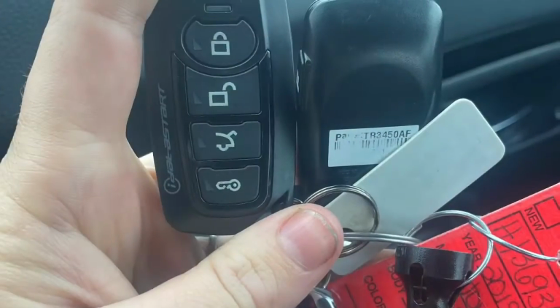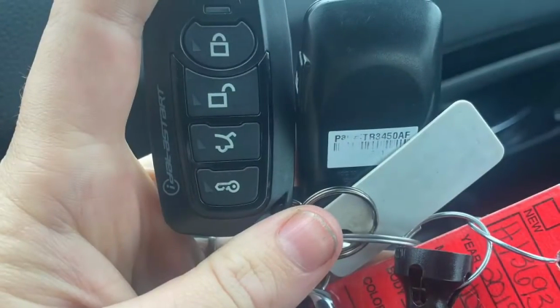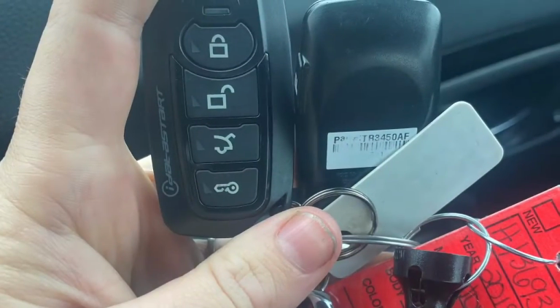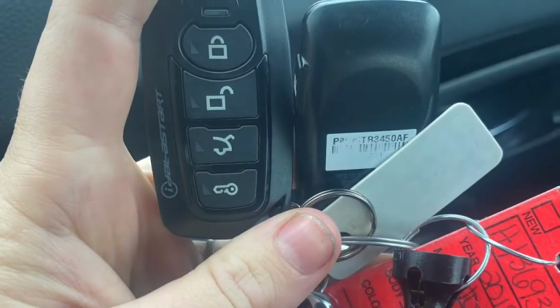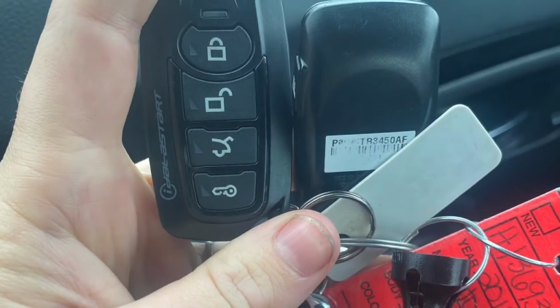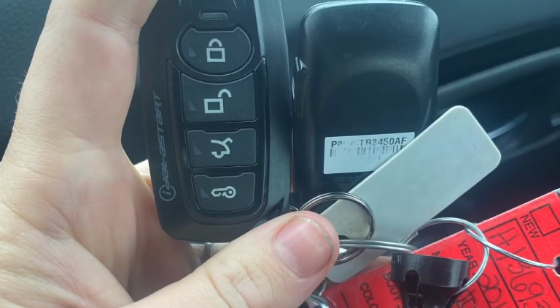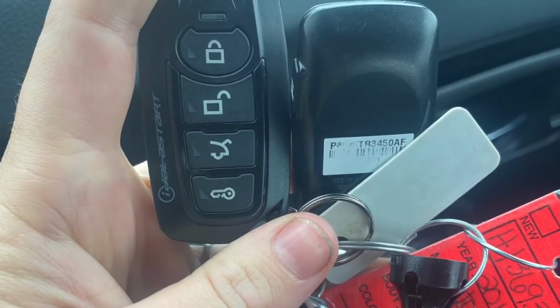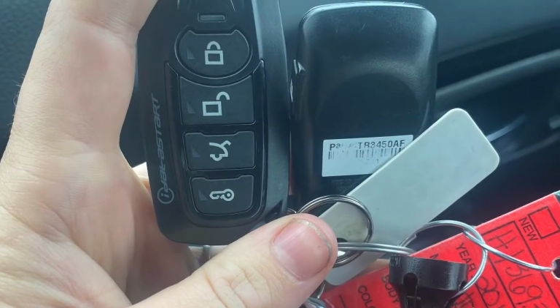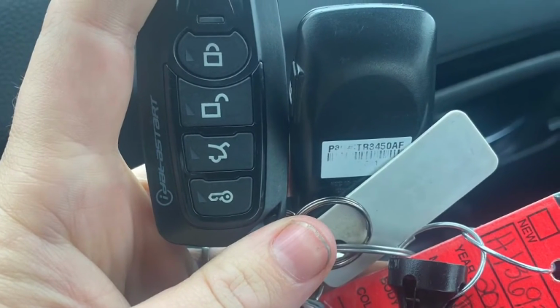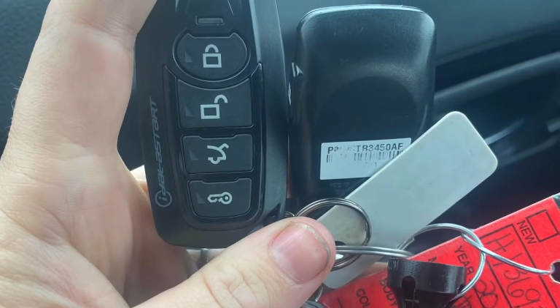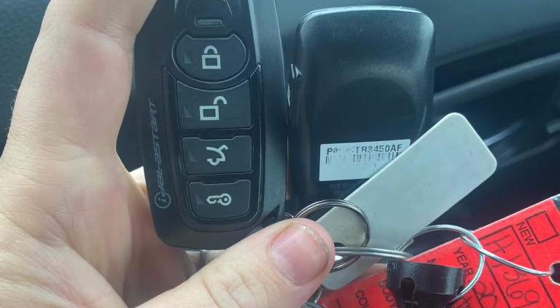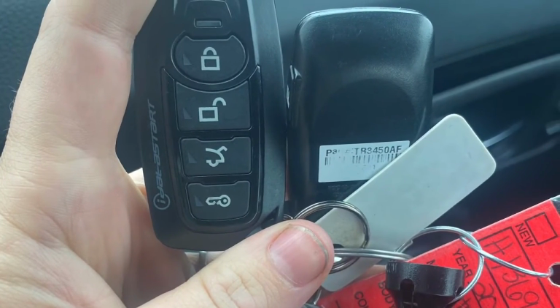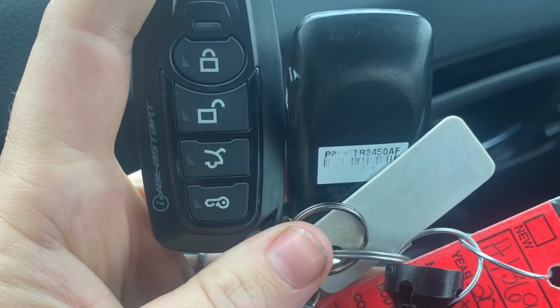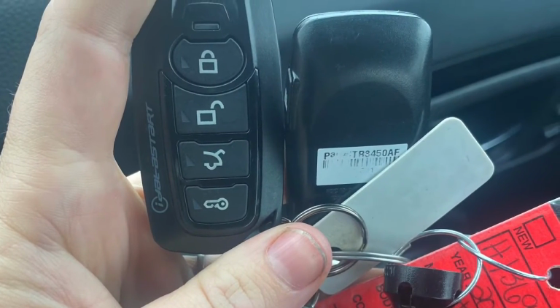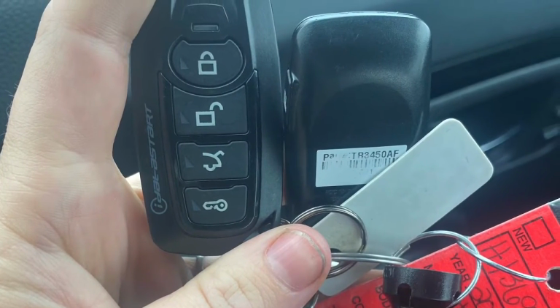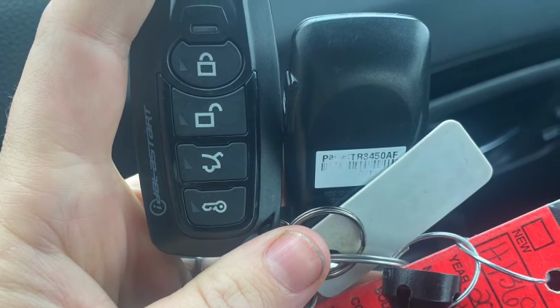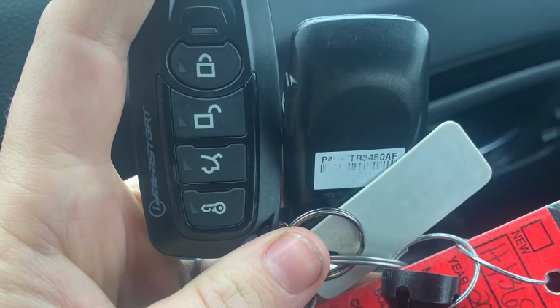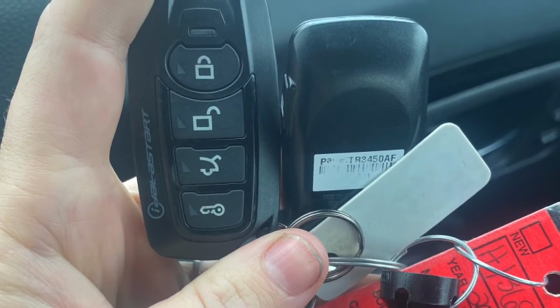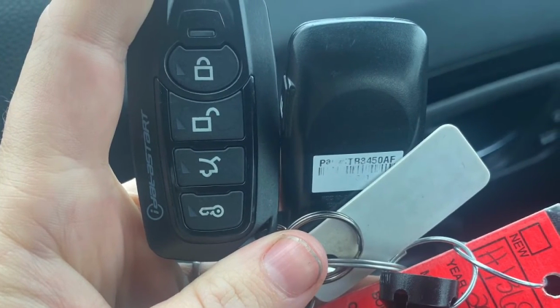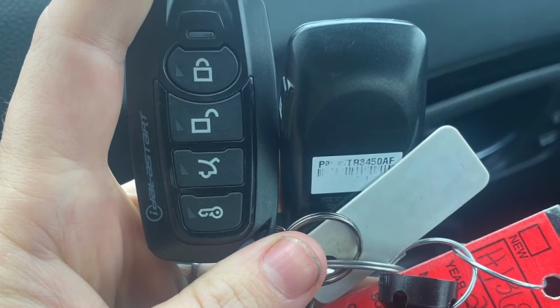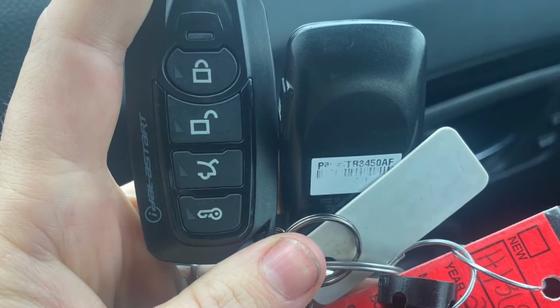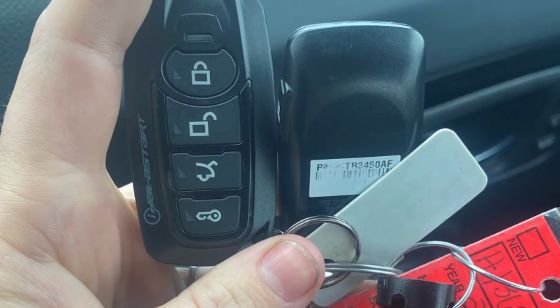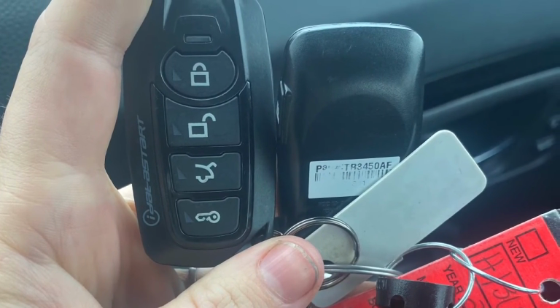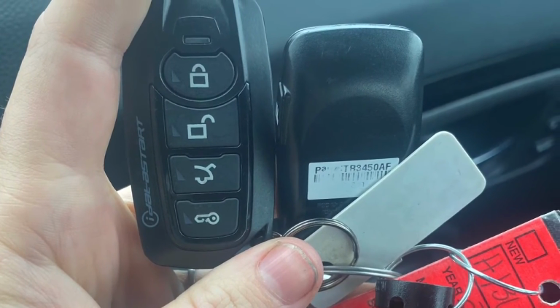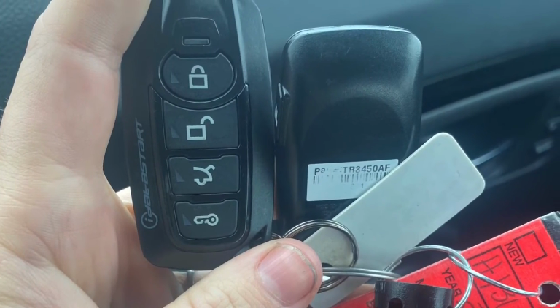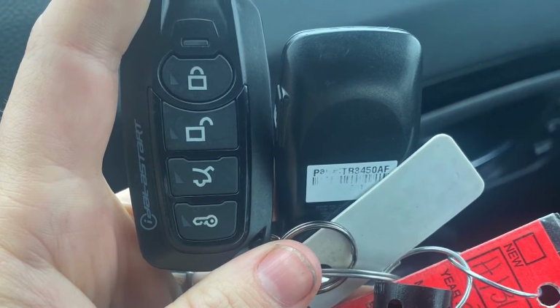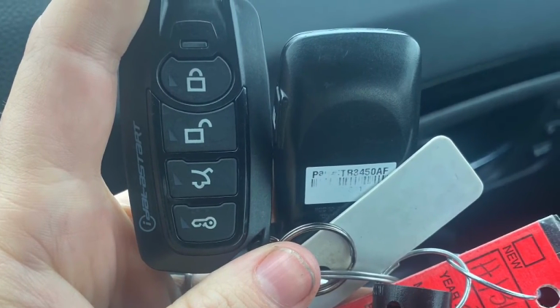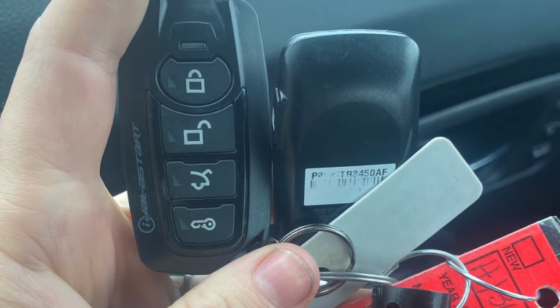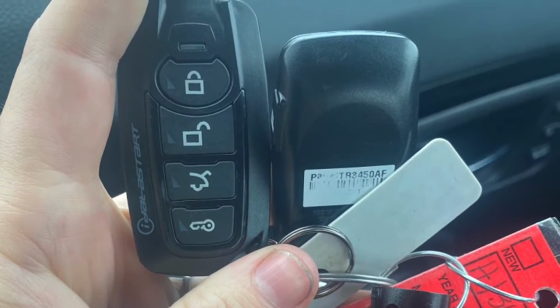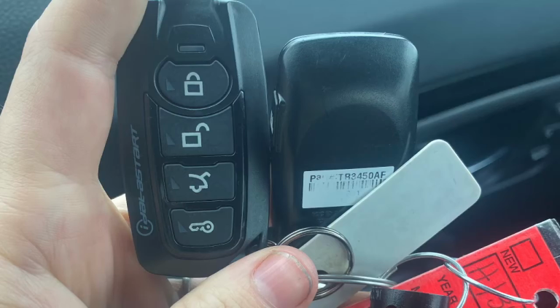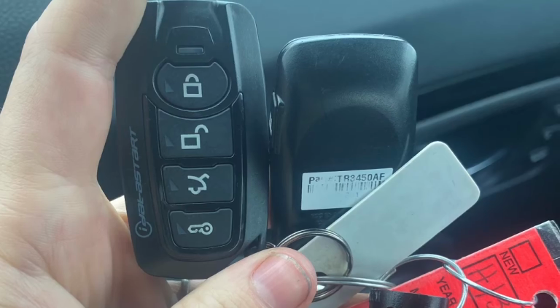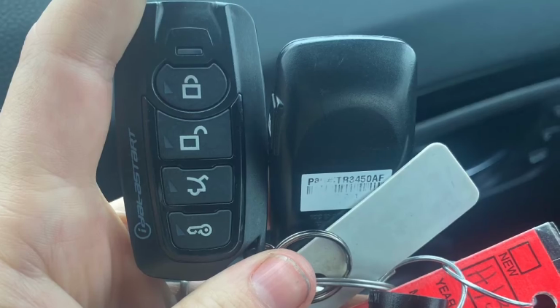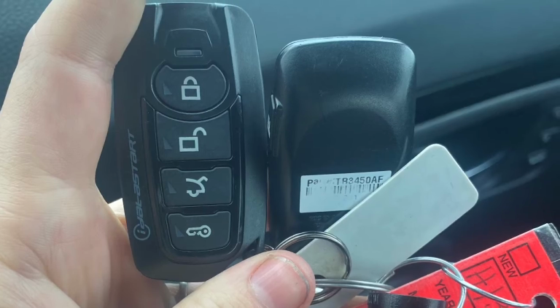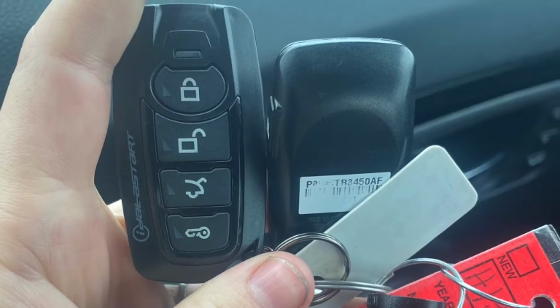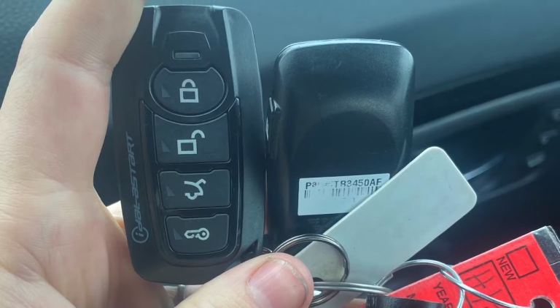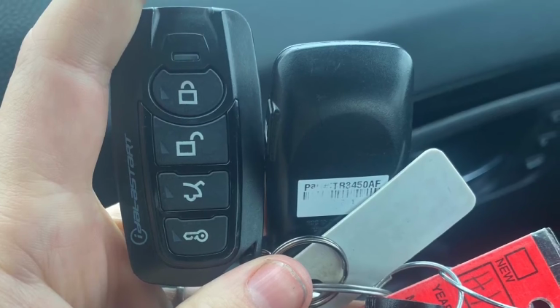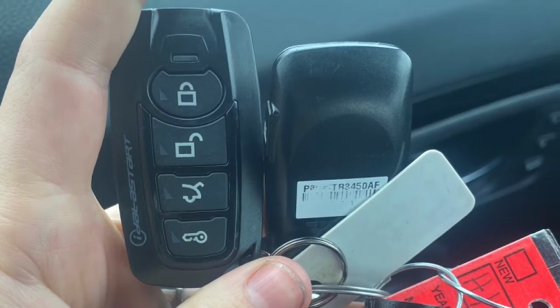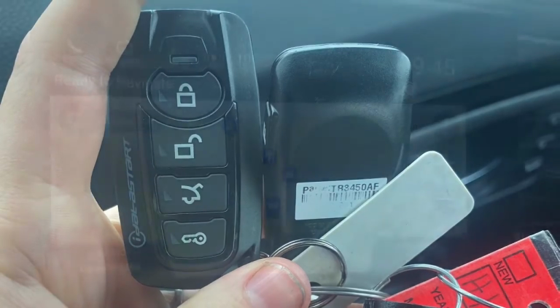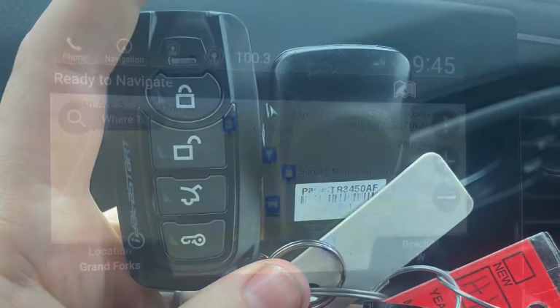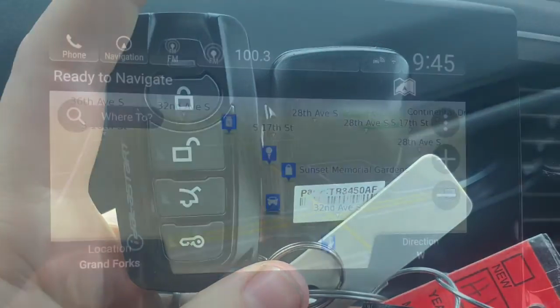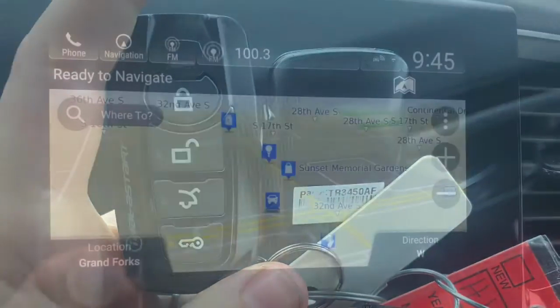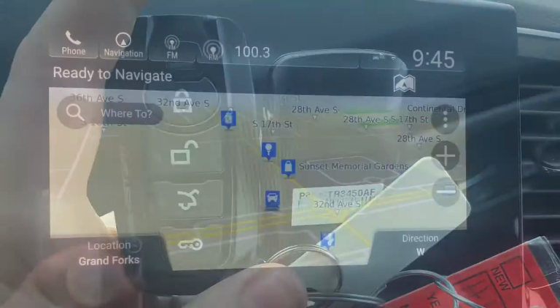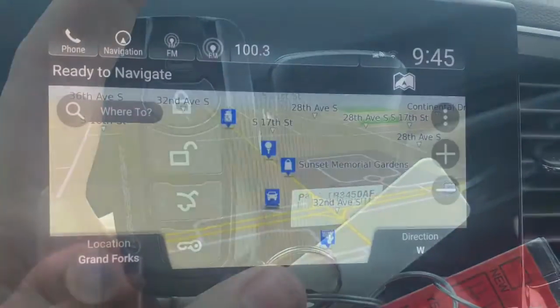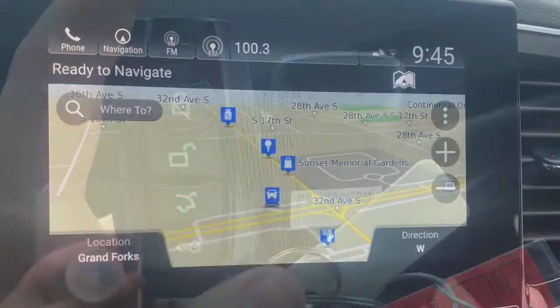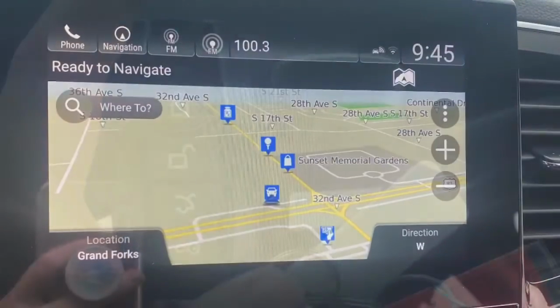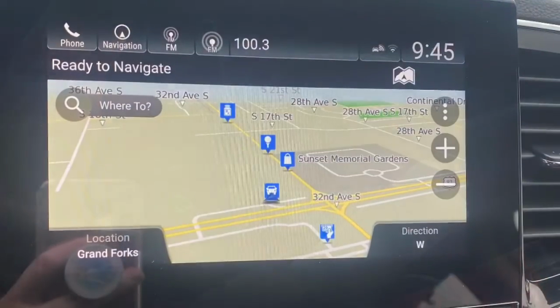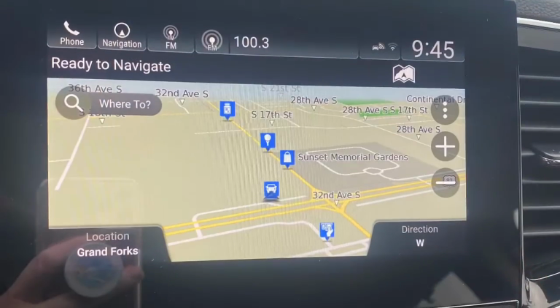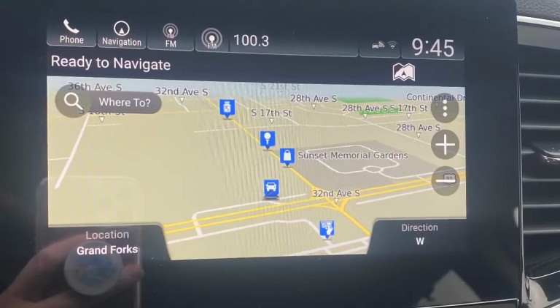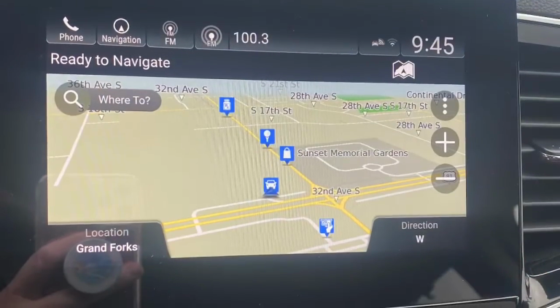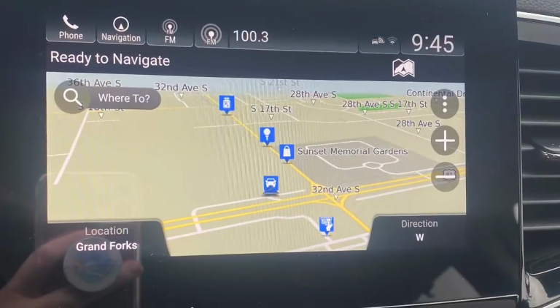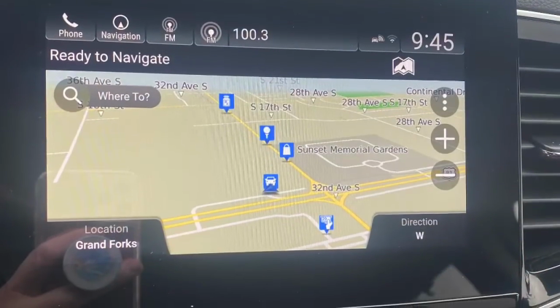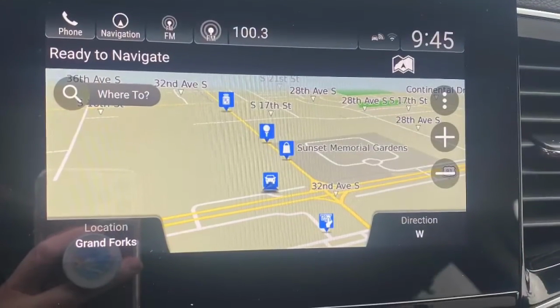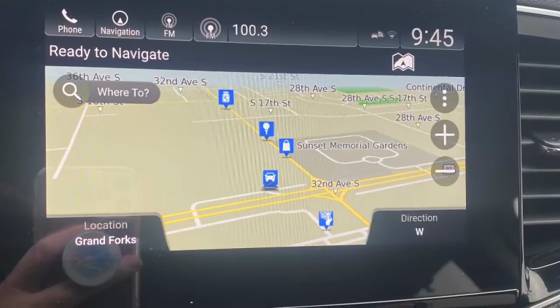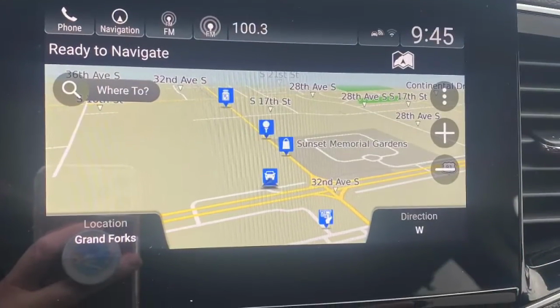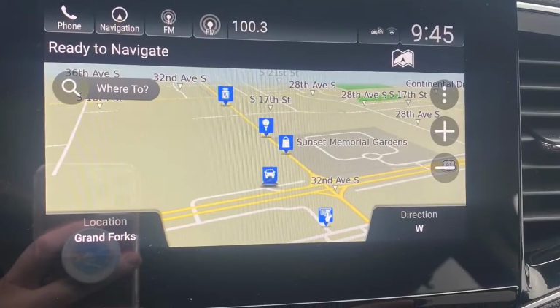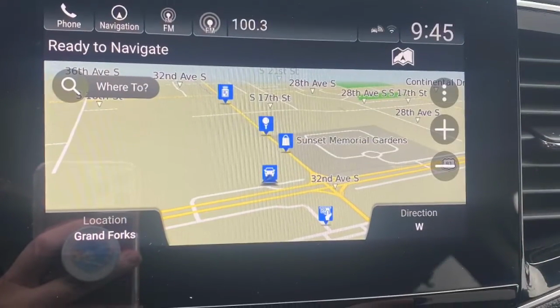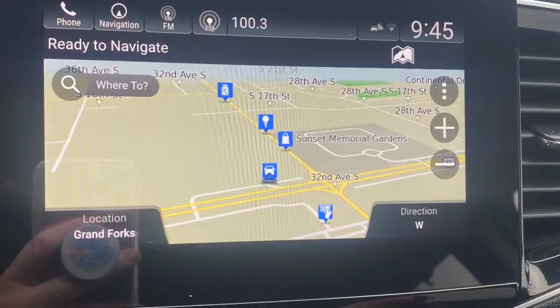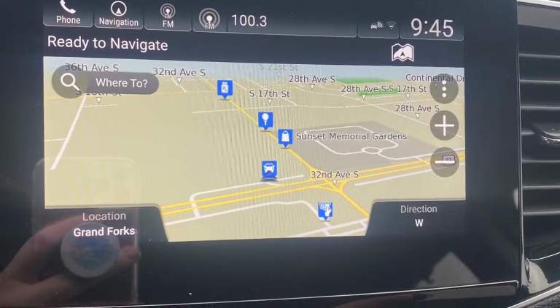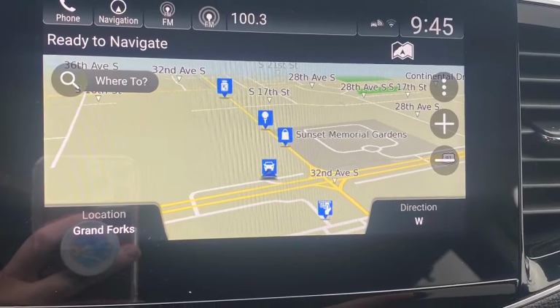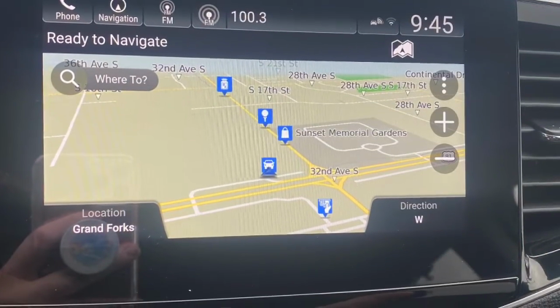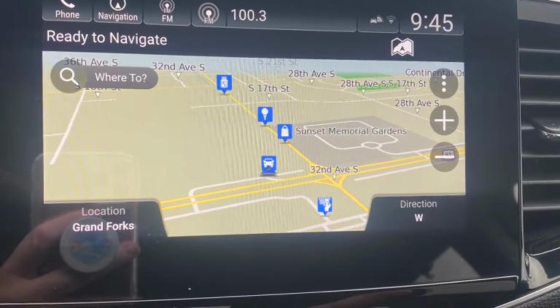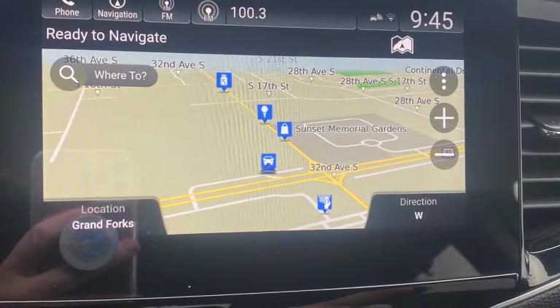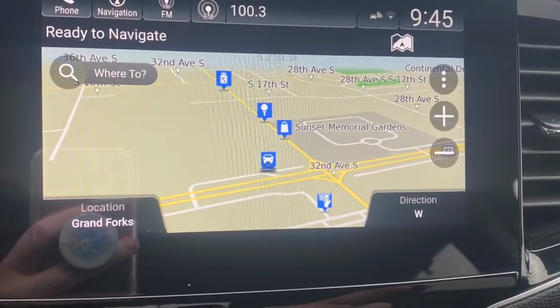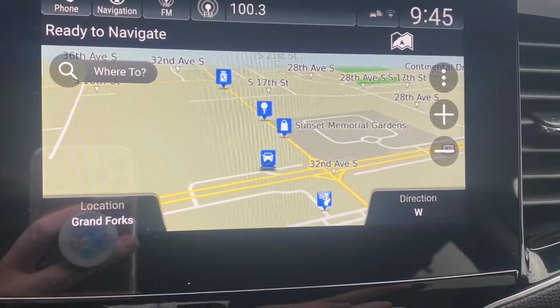This is just showing that it does have the two-way auto start that's aftermarket. It also has navigation.